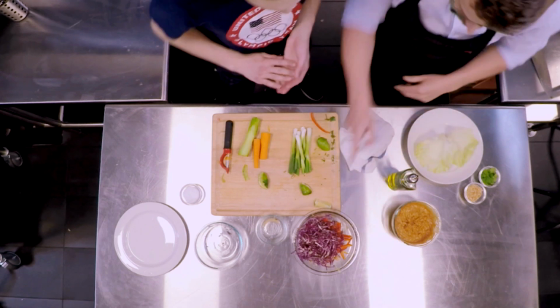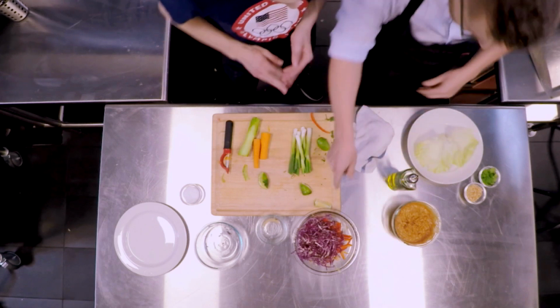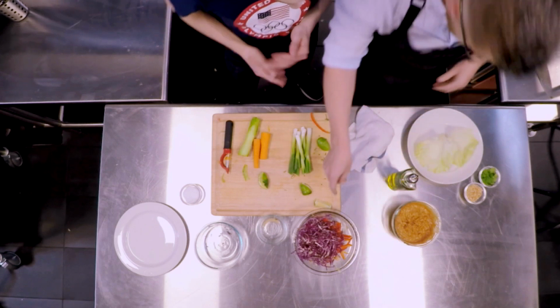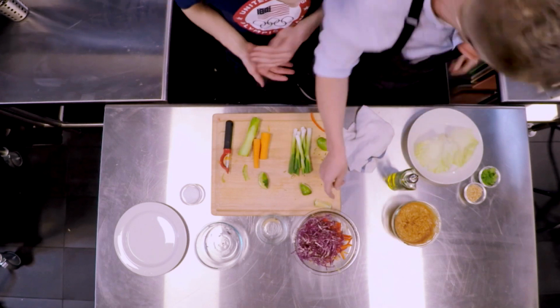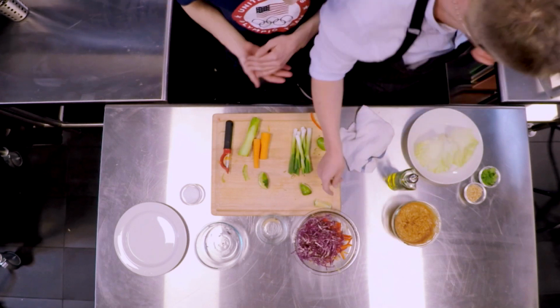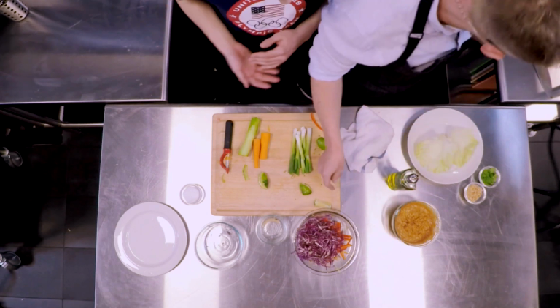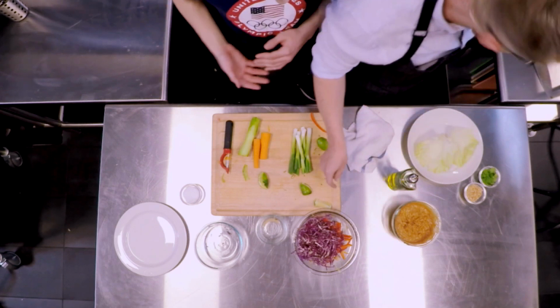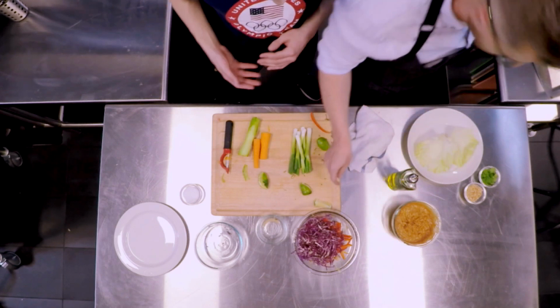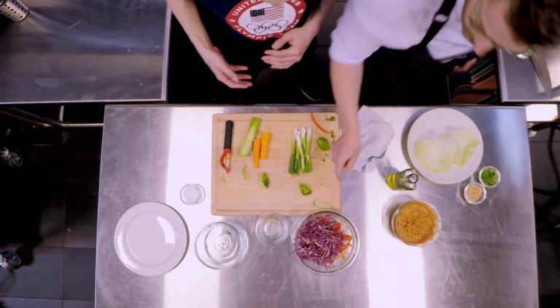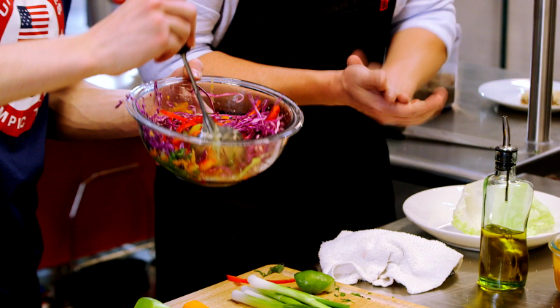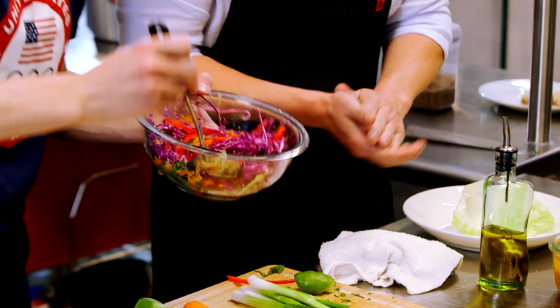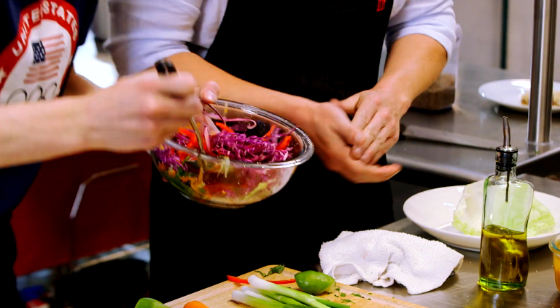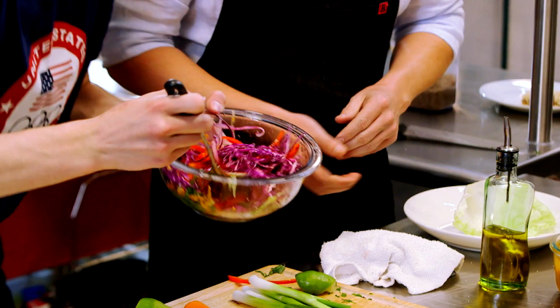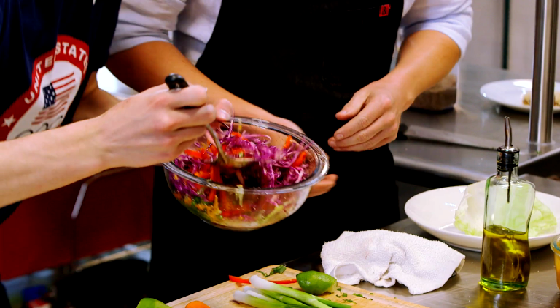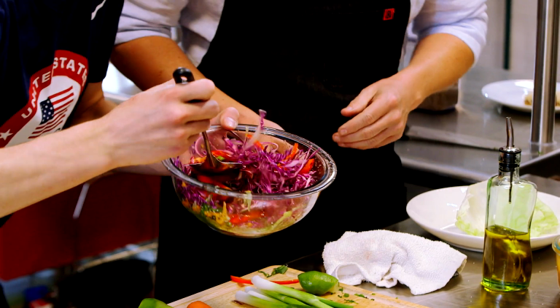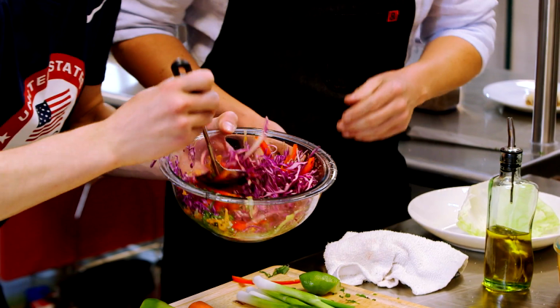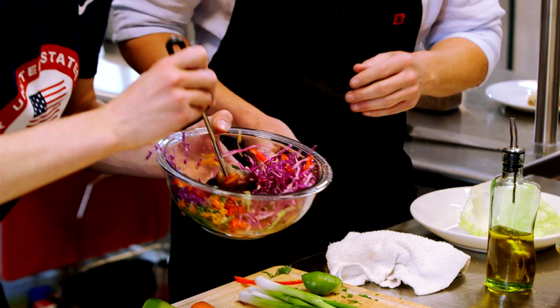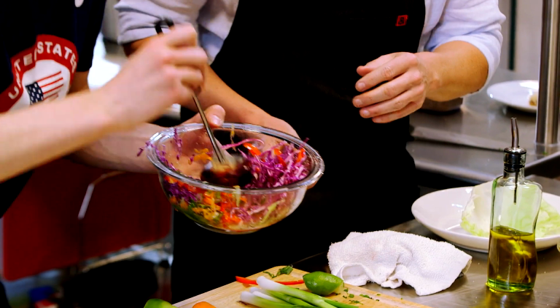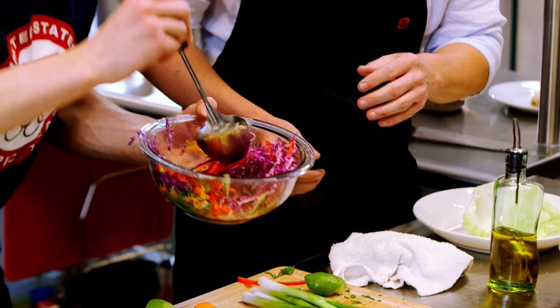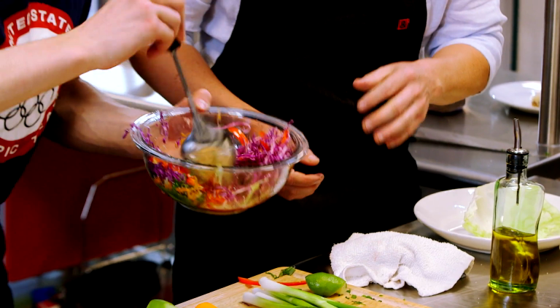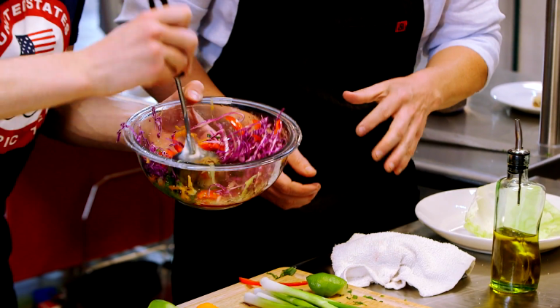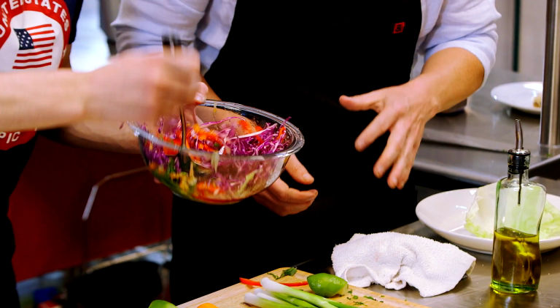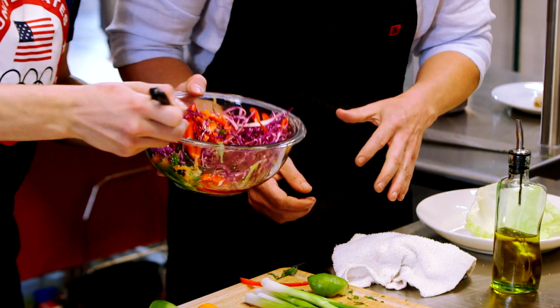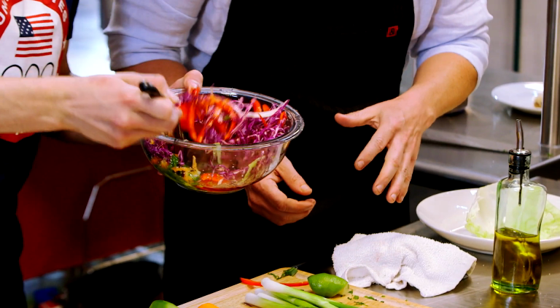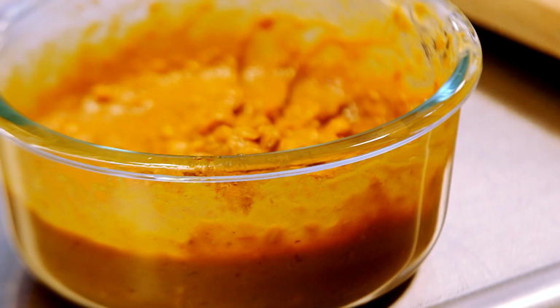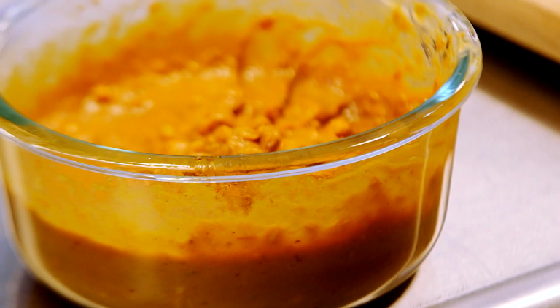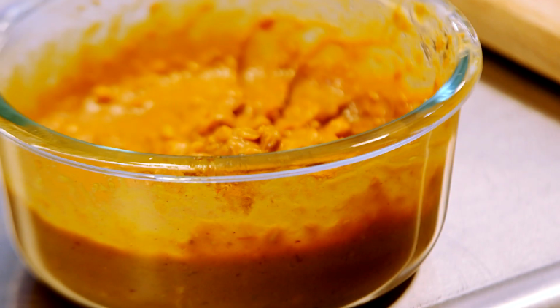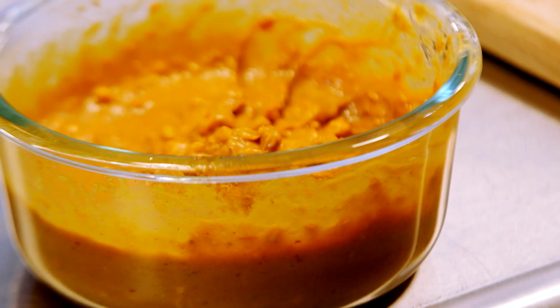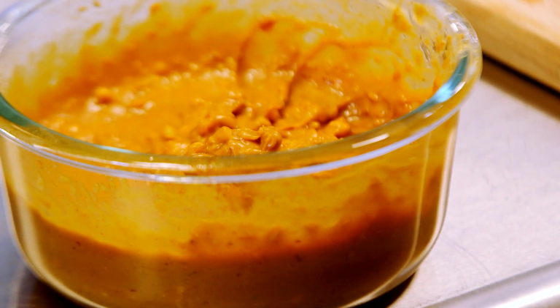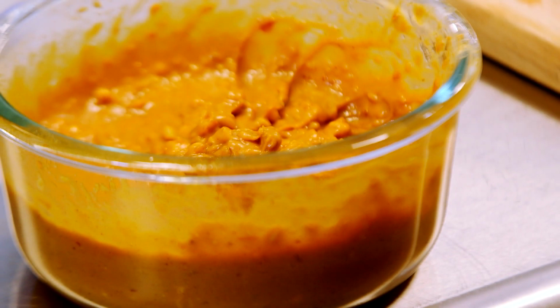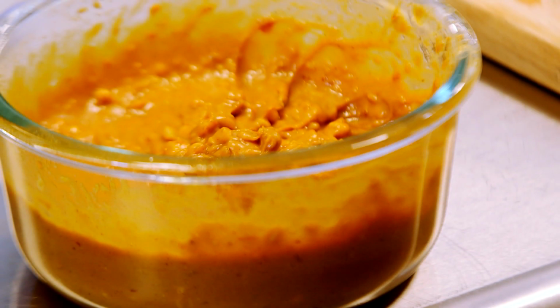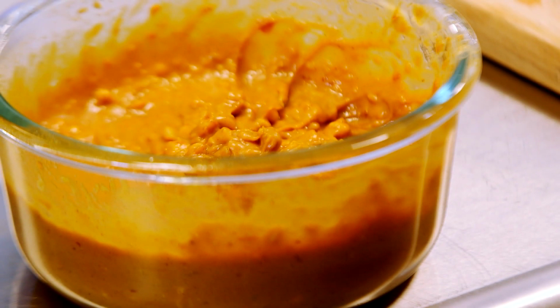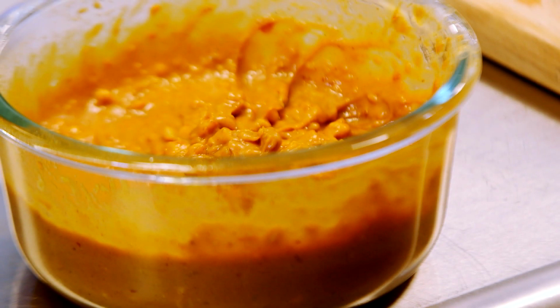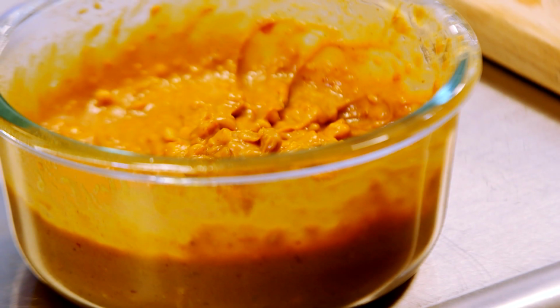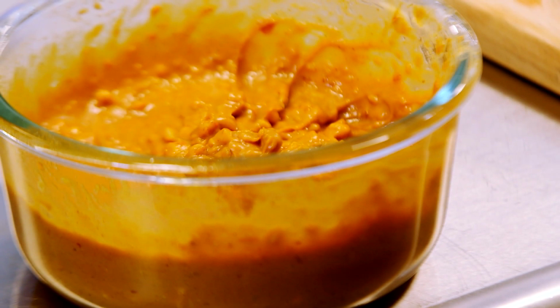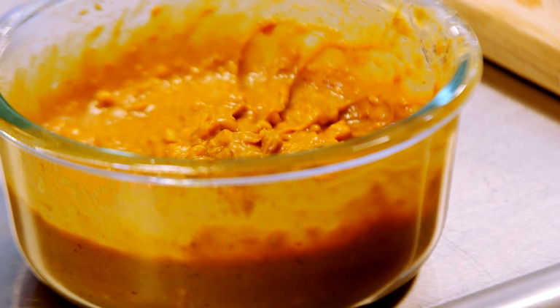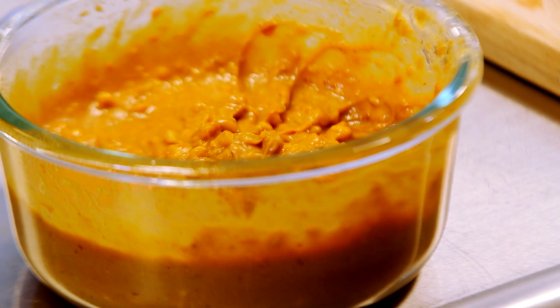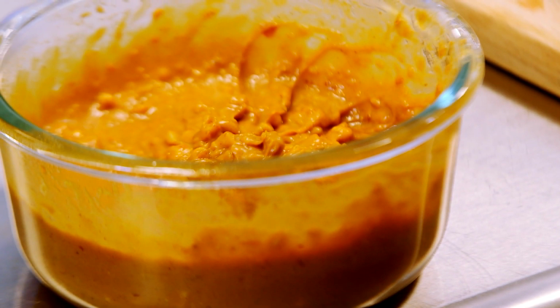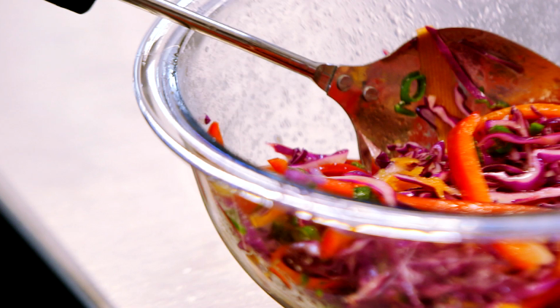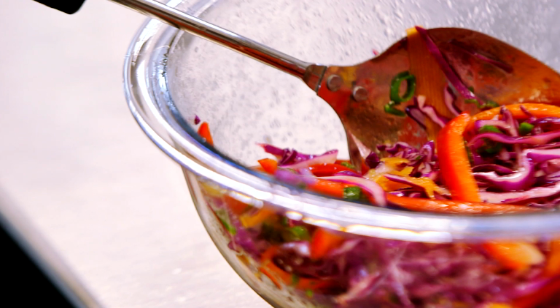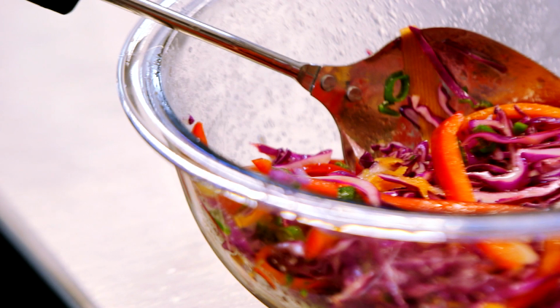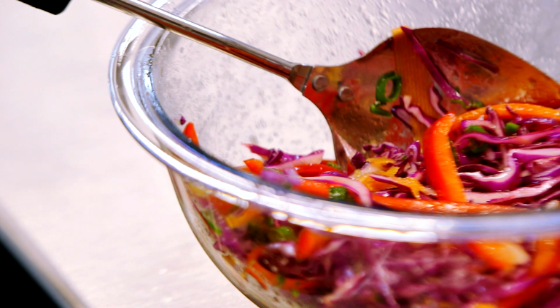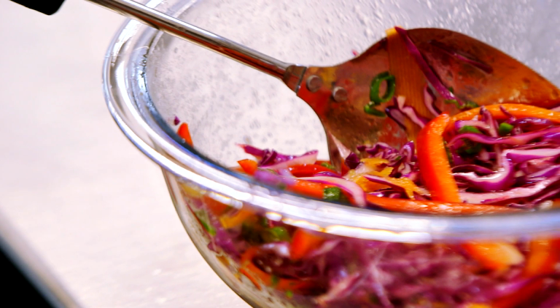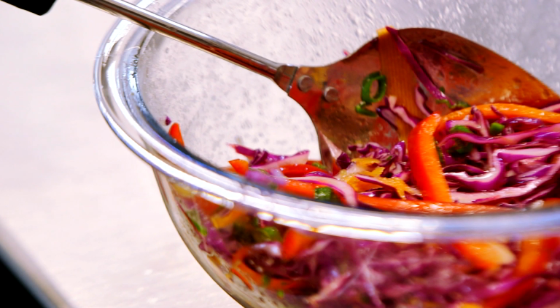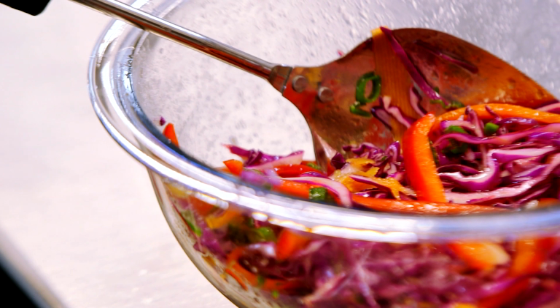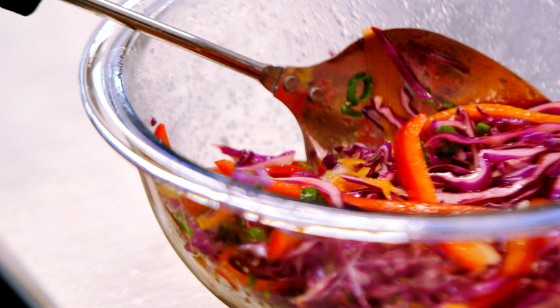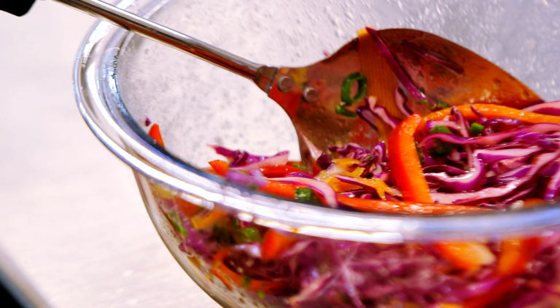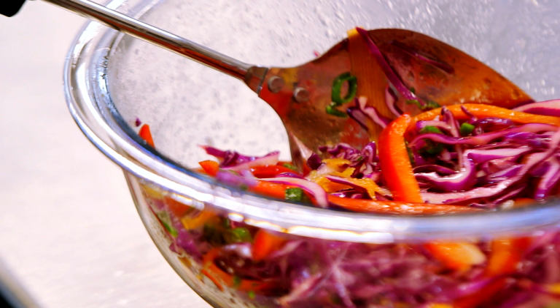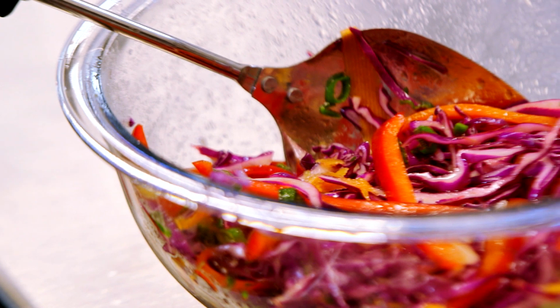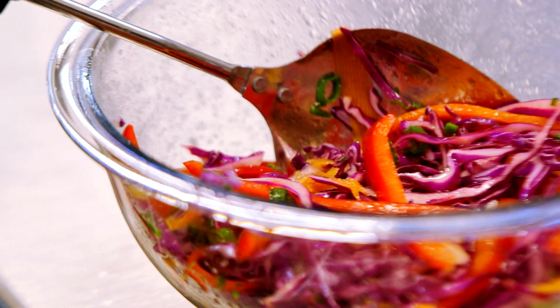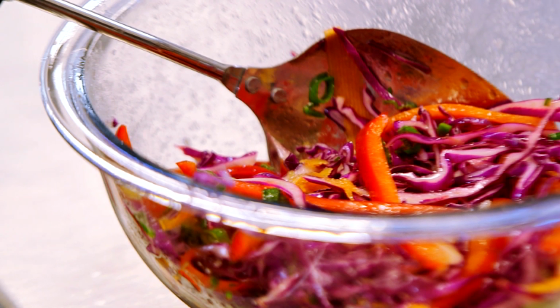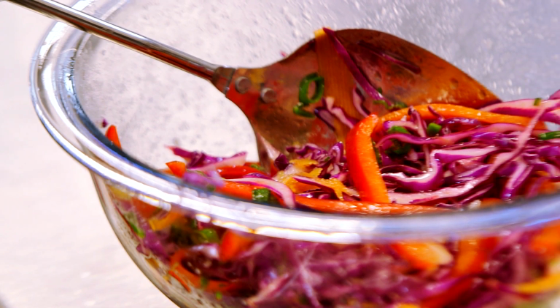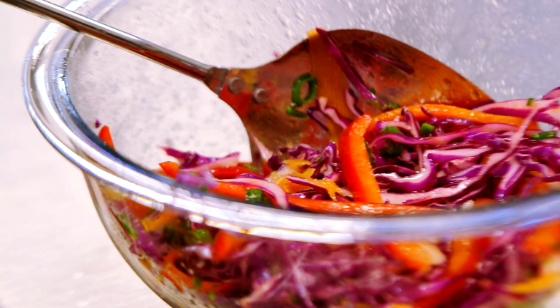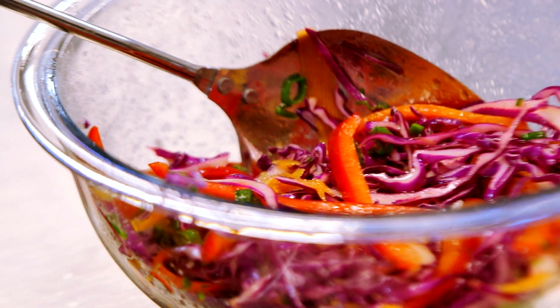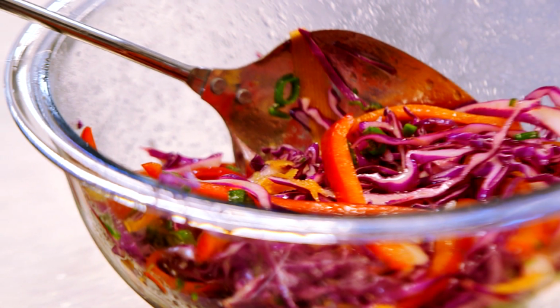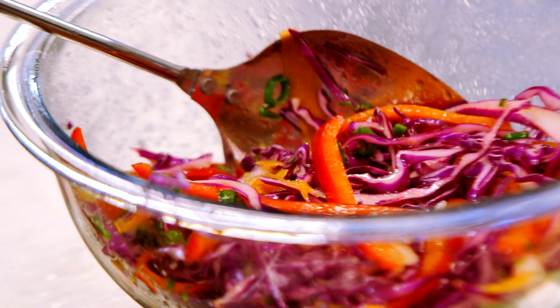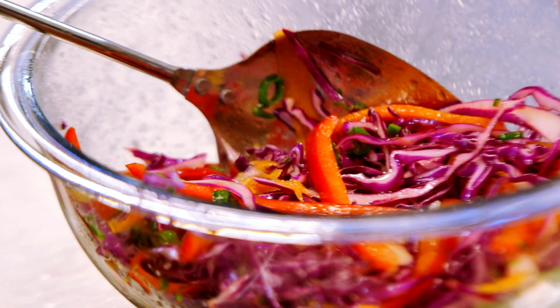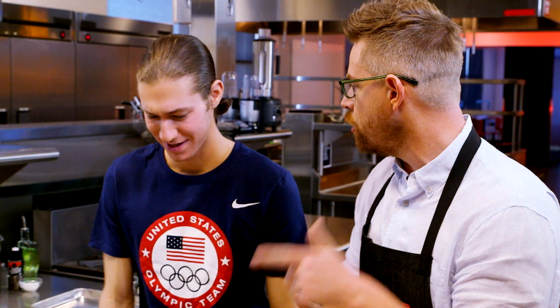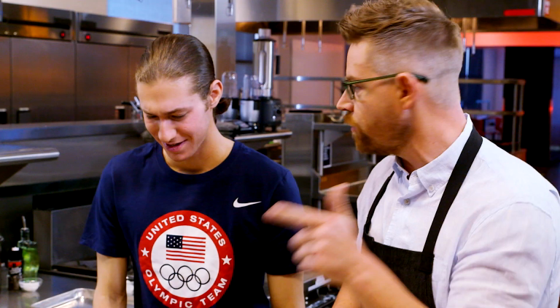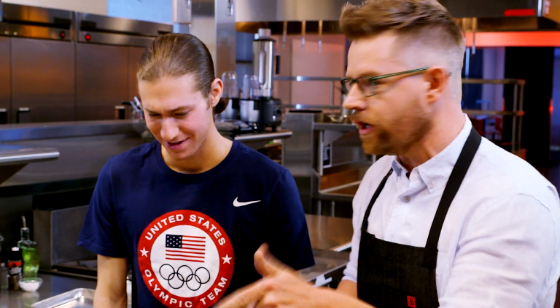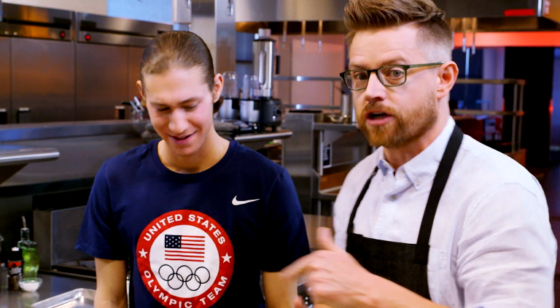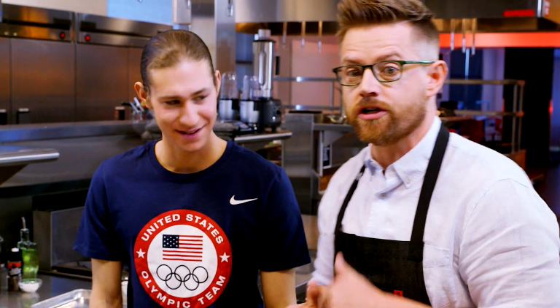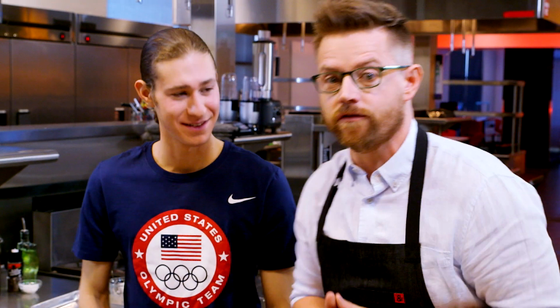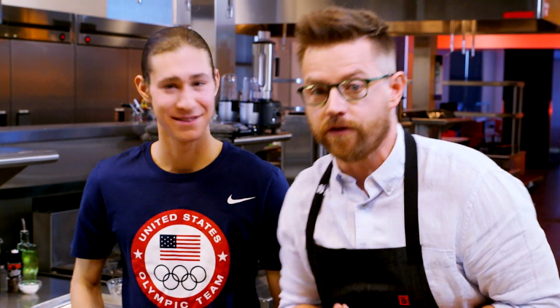All right, let's mix this together. We have our peanut sauce, we have our slaw. Now it's time to go grill our tofu.